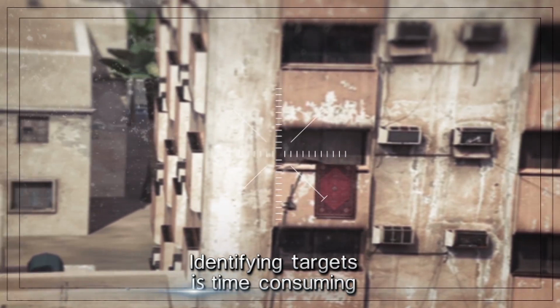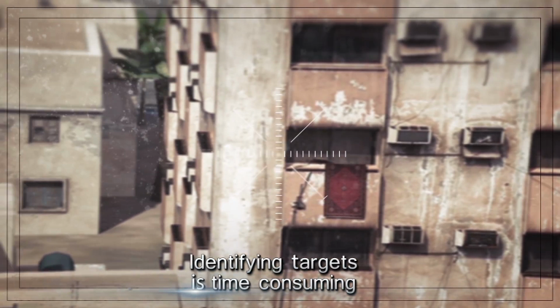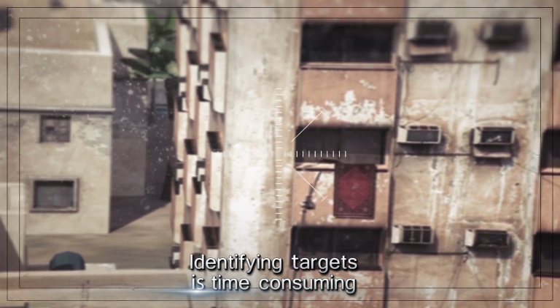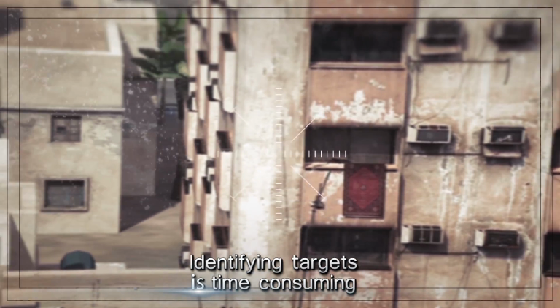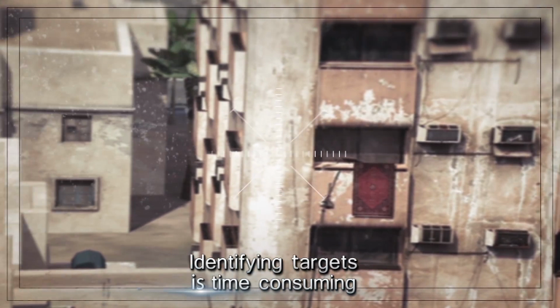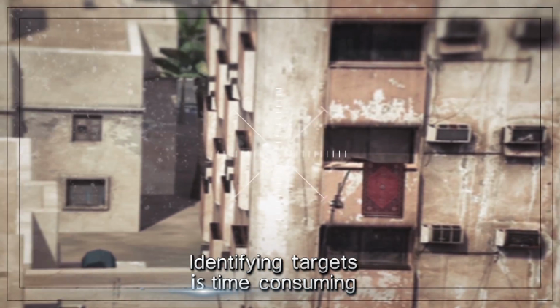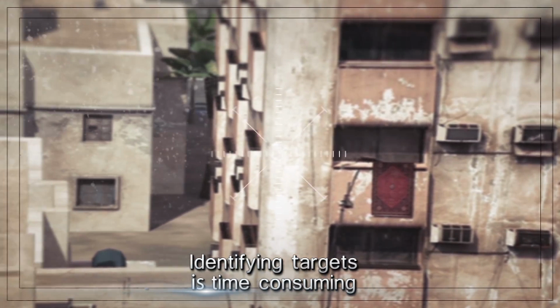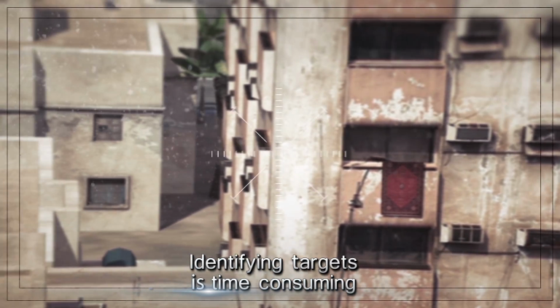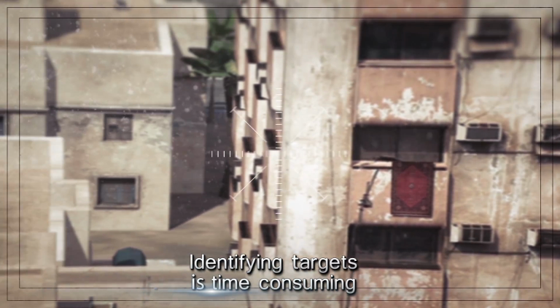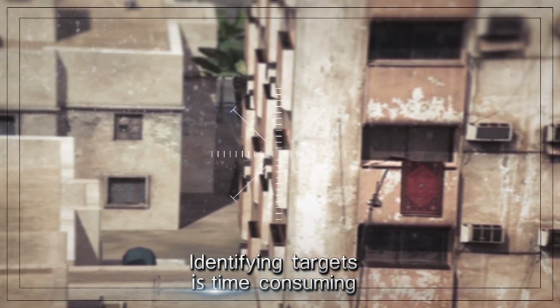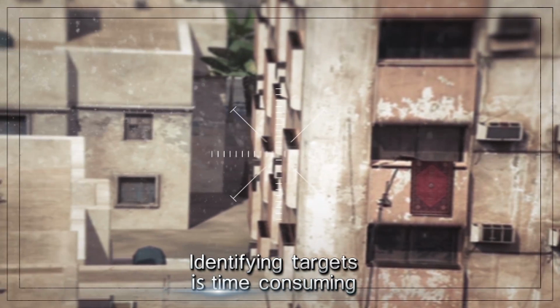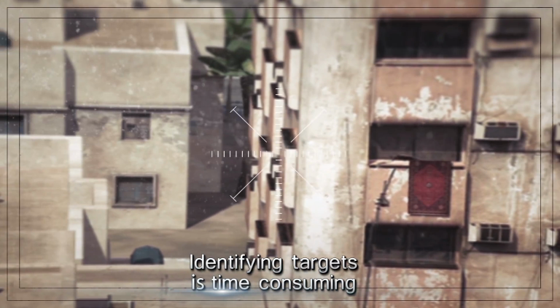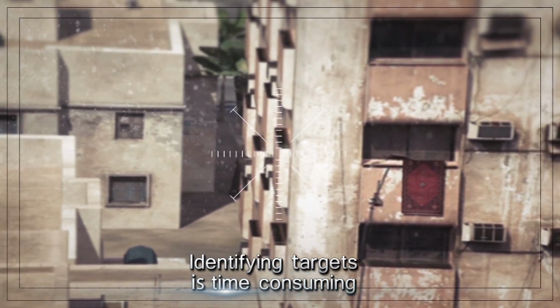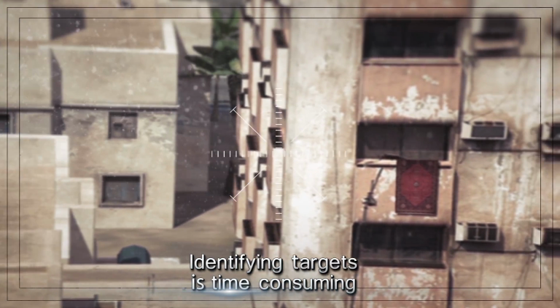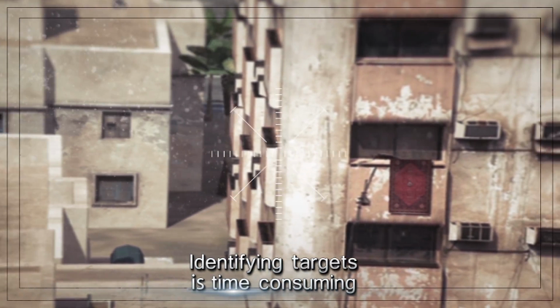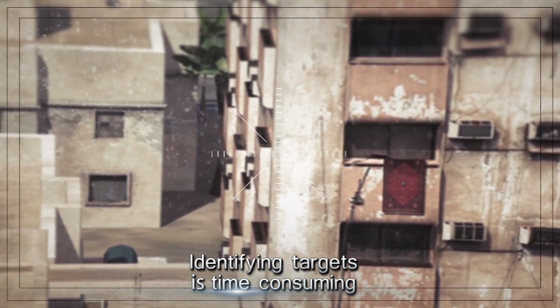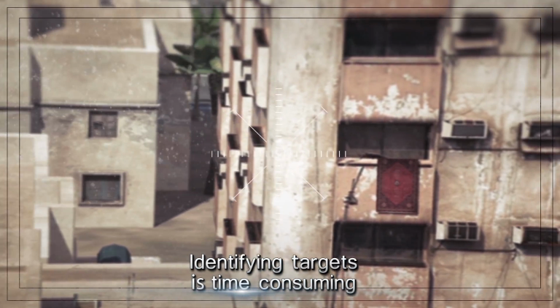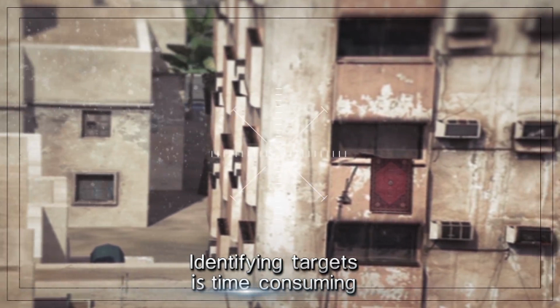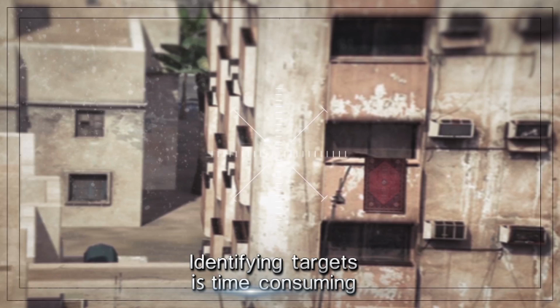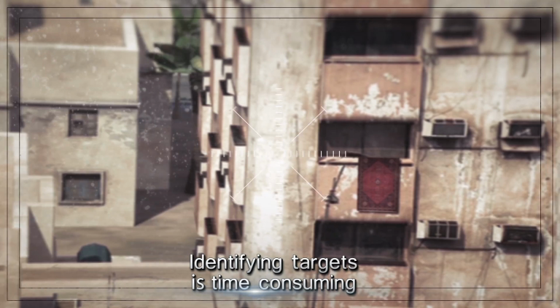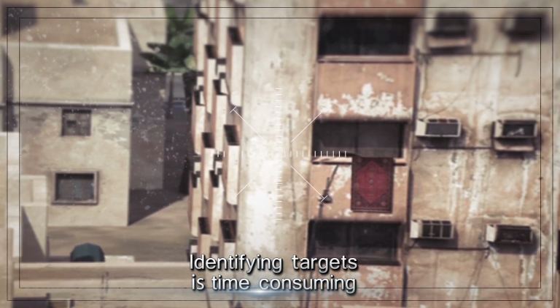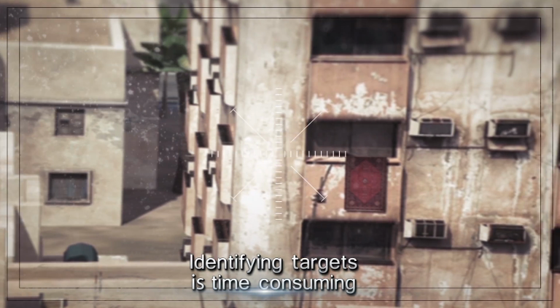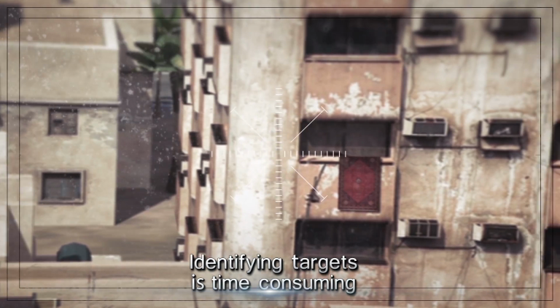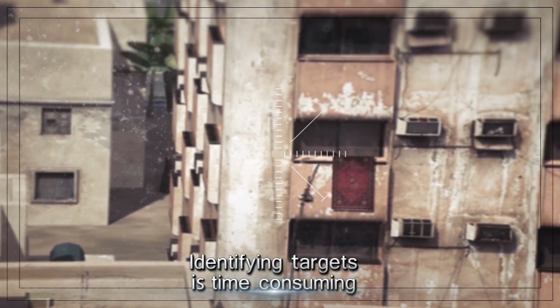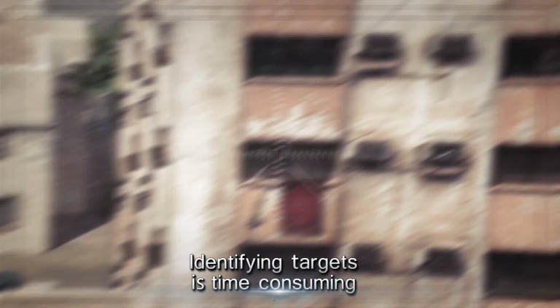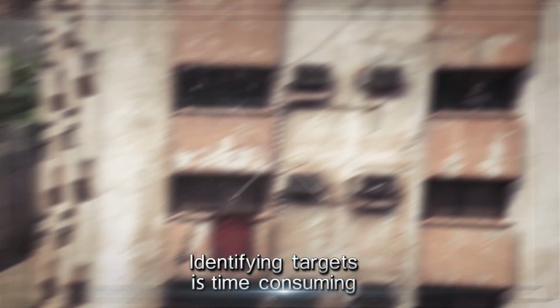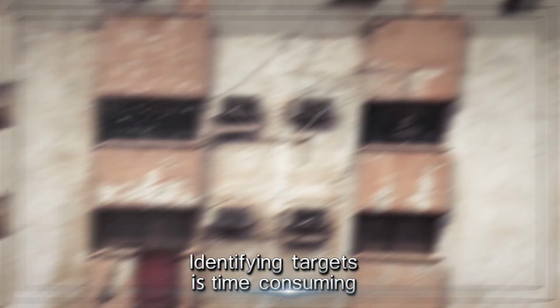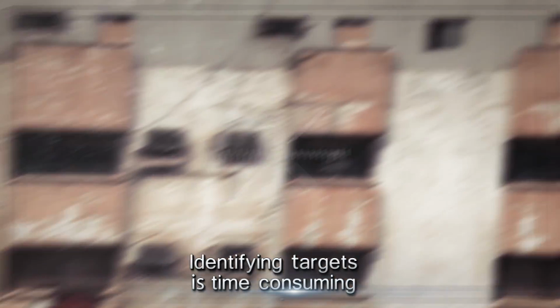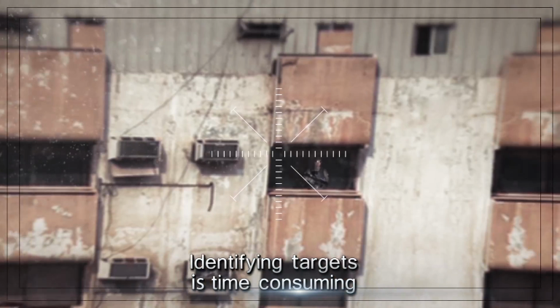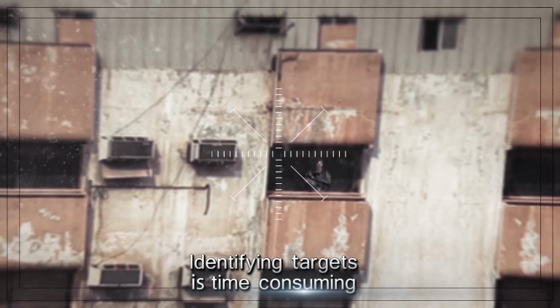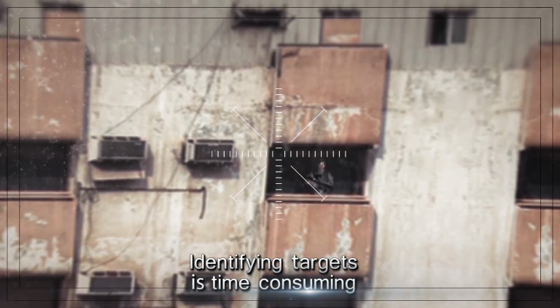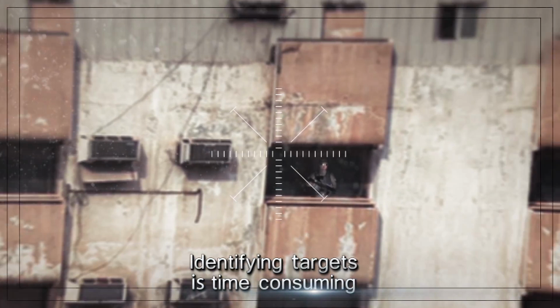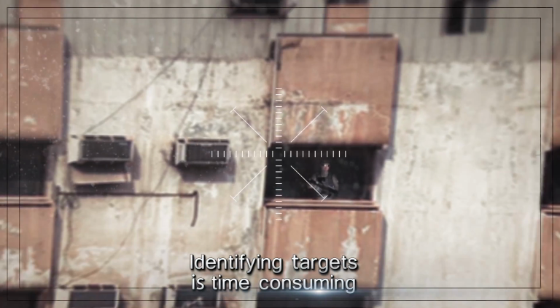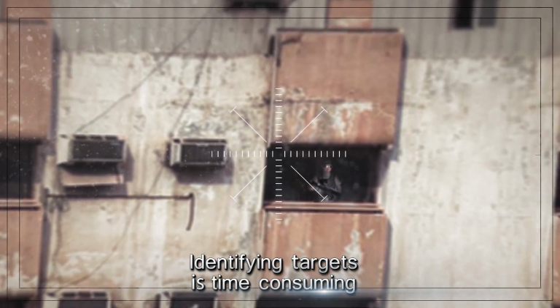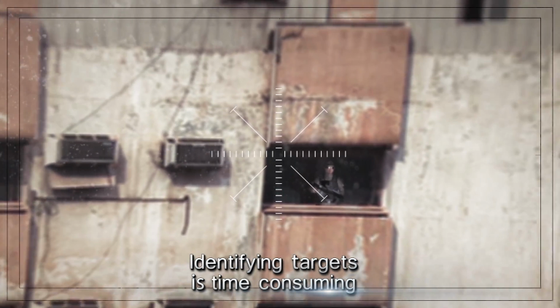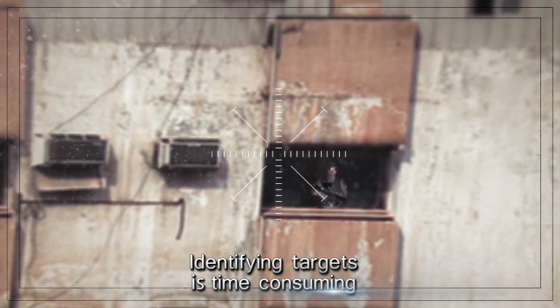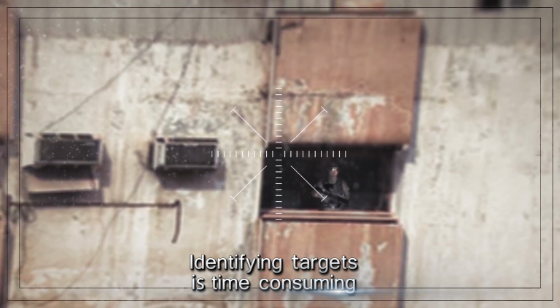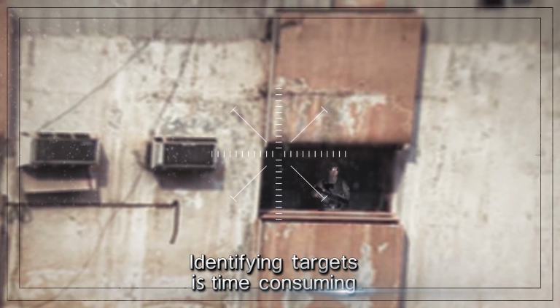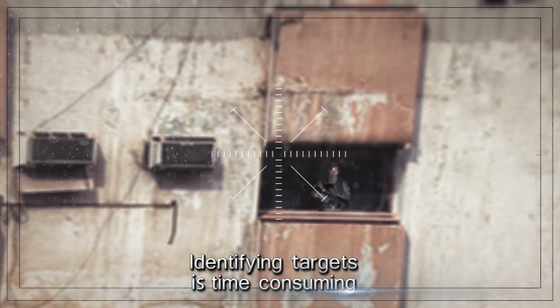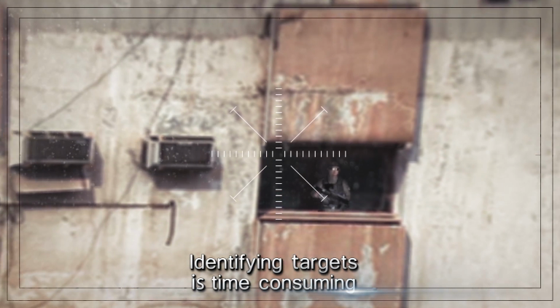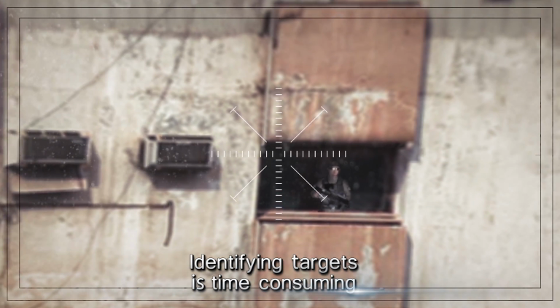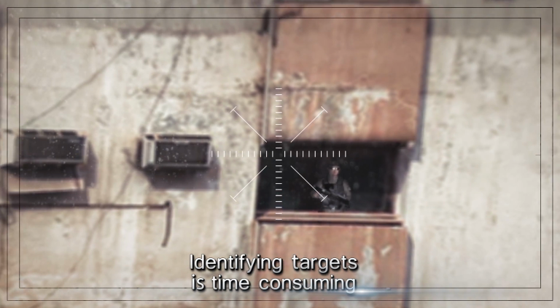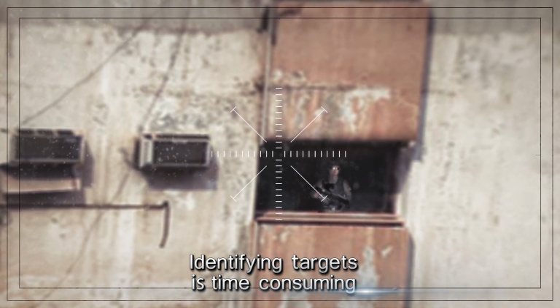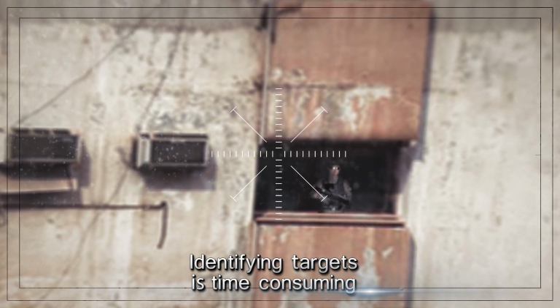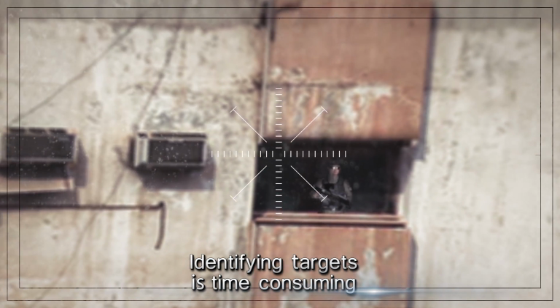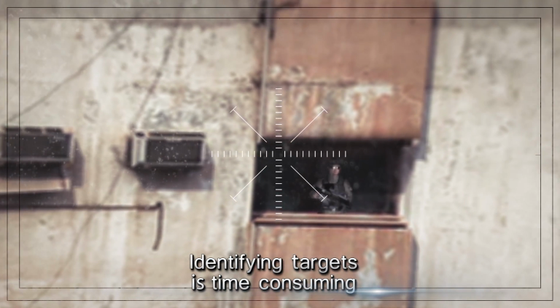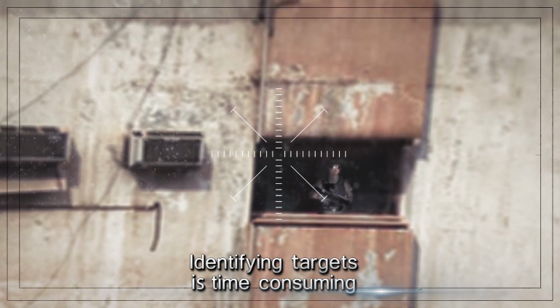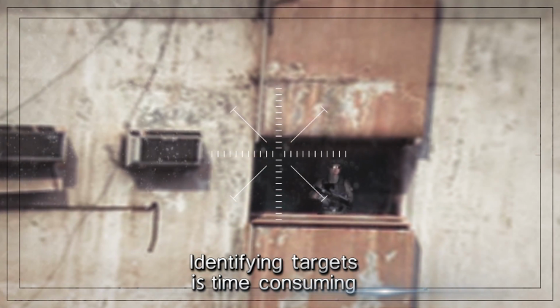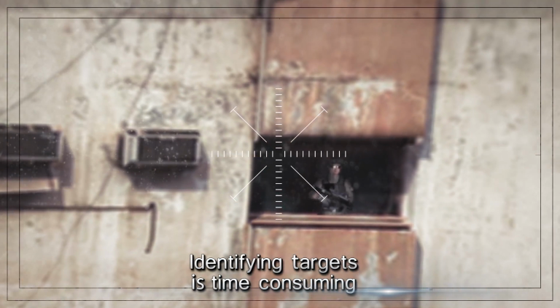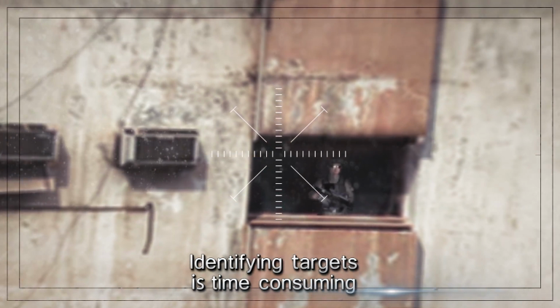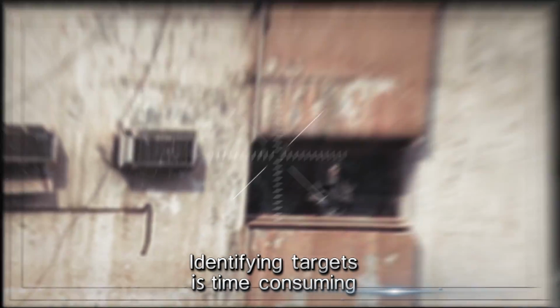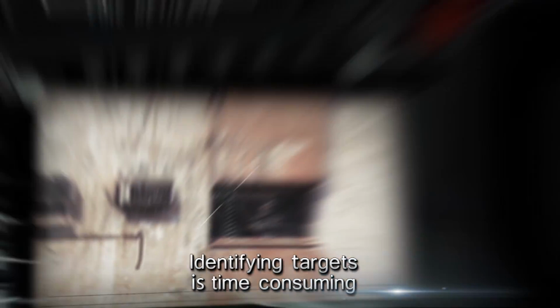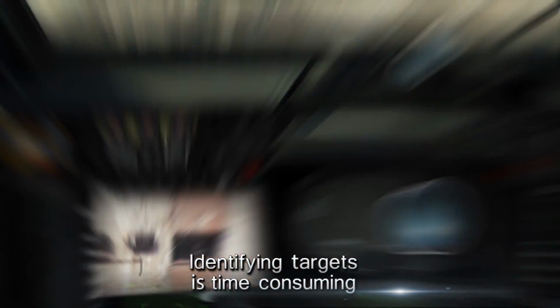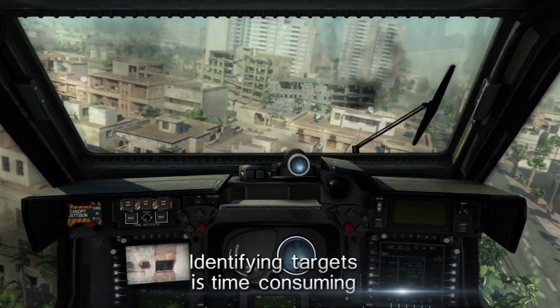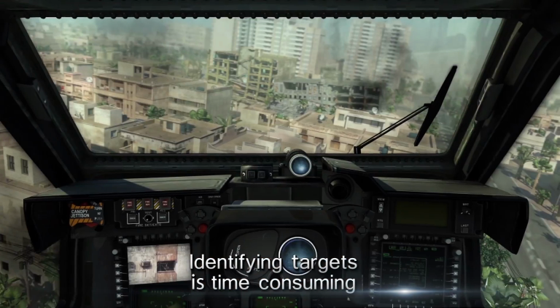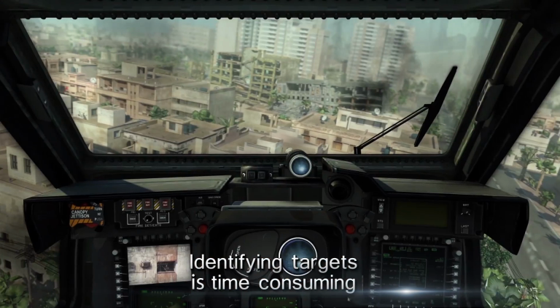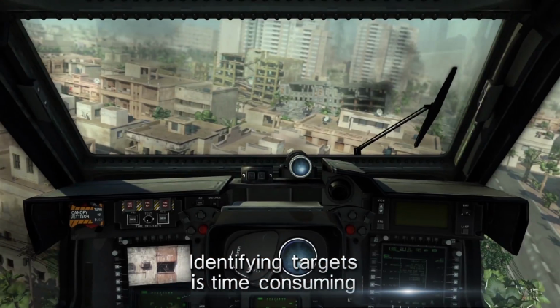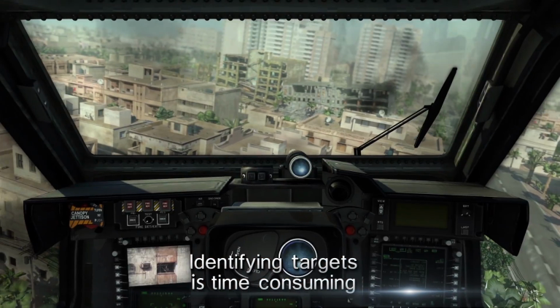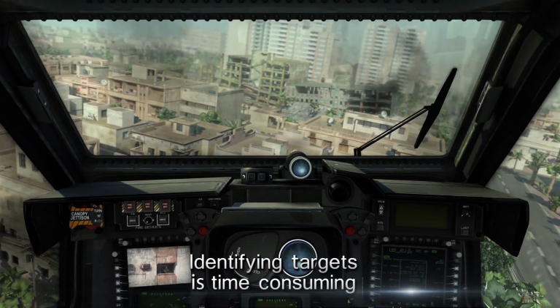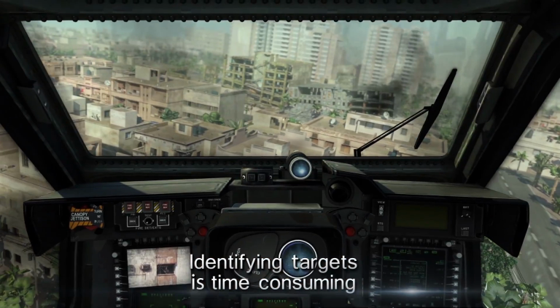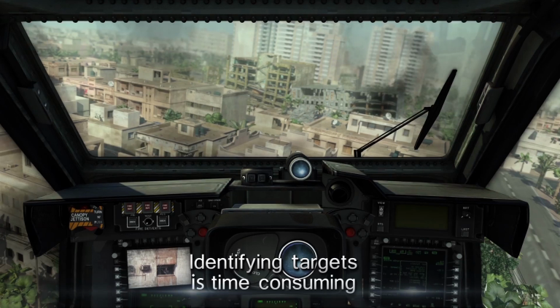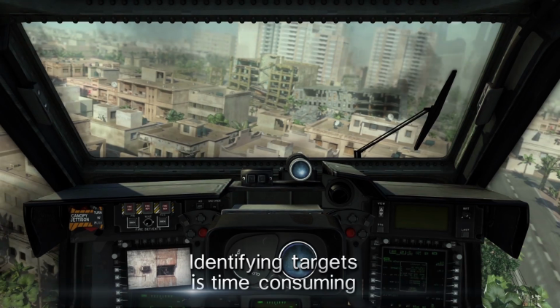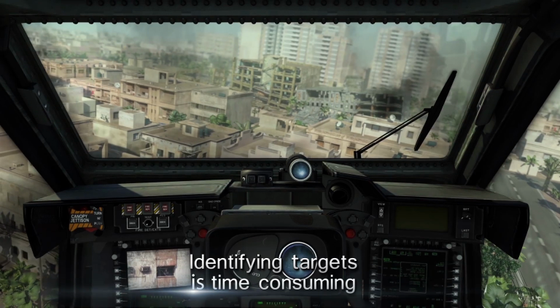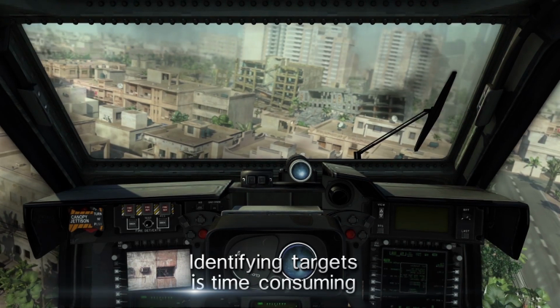This is Eagle 1. I see a carpet. Break! Break! There's a guy with a gun on the top floor. Approval to engage. Over.